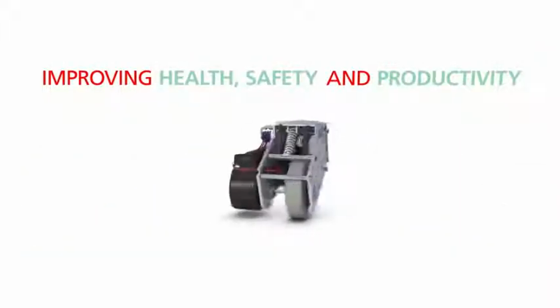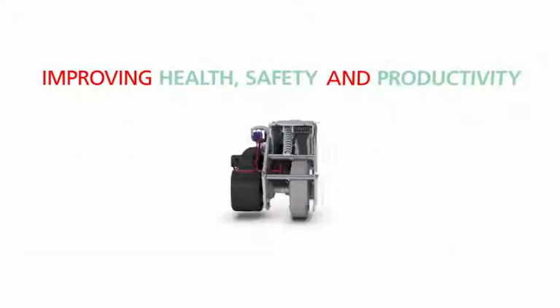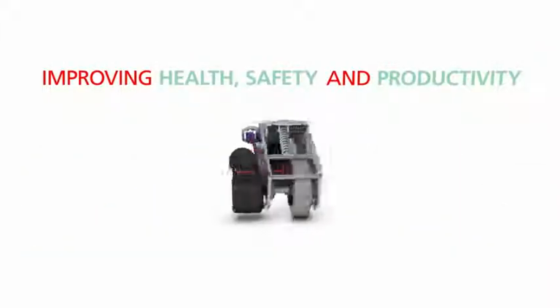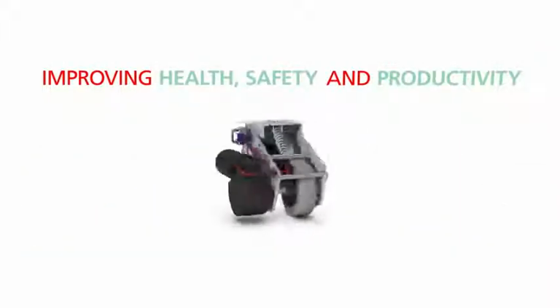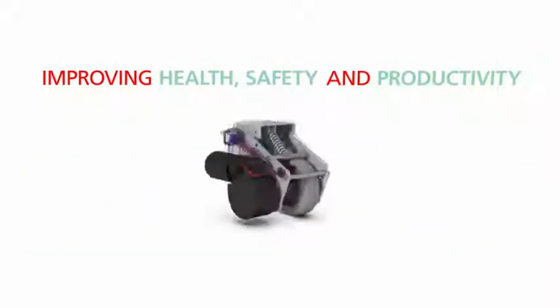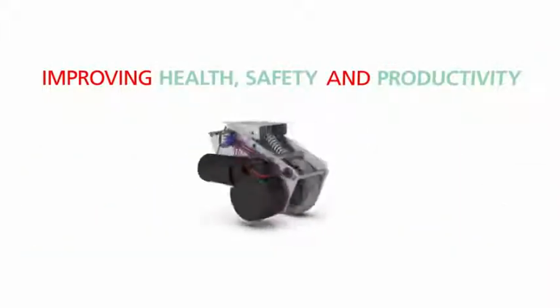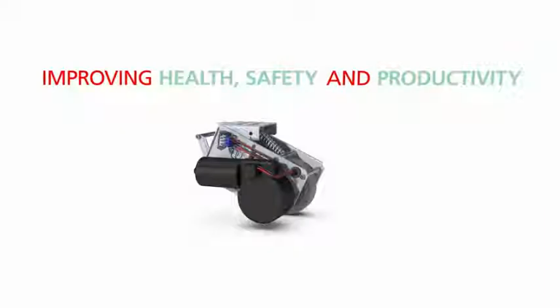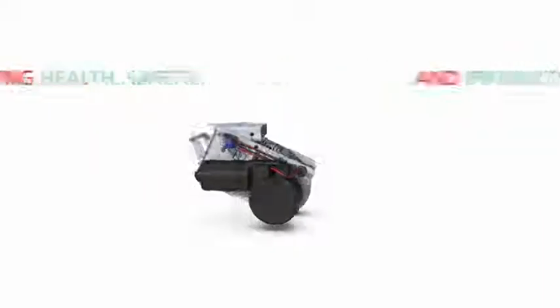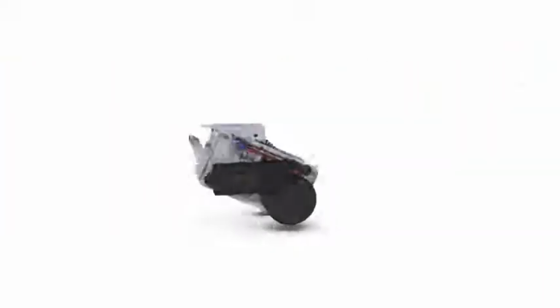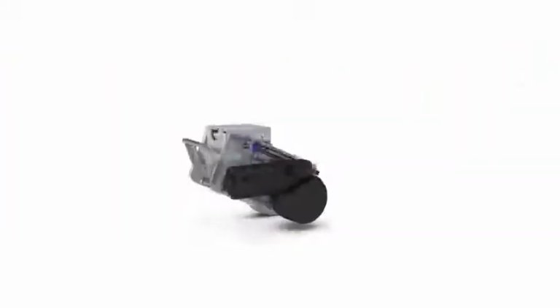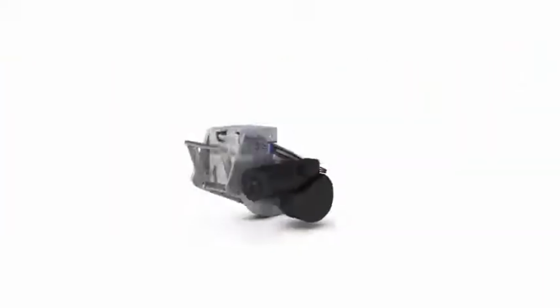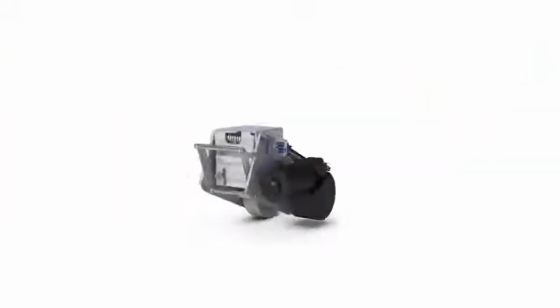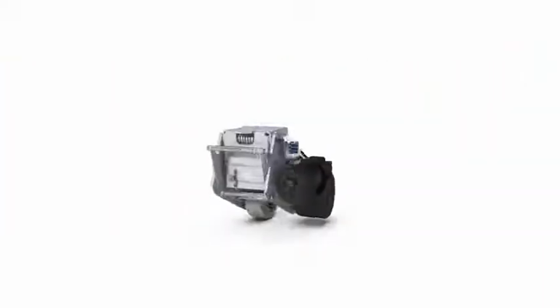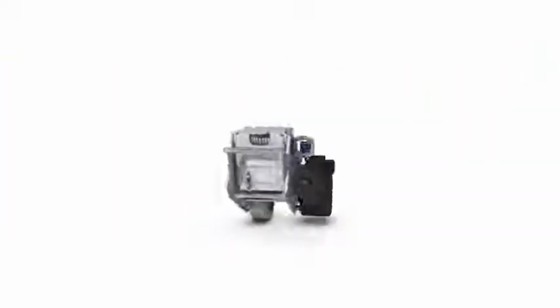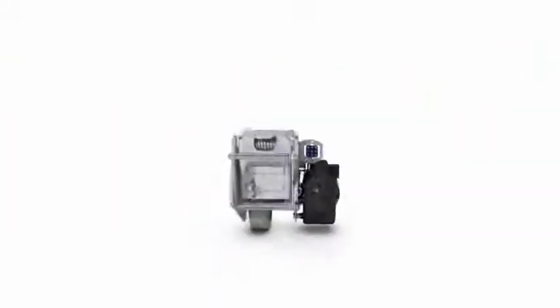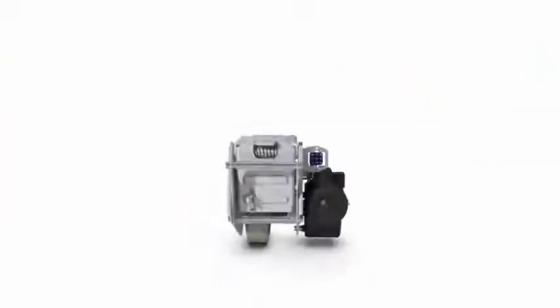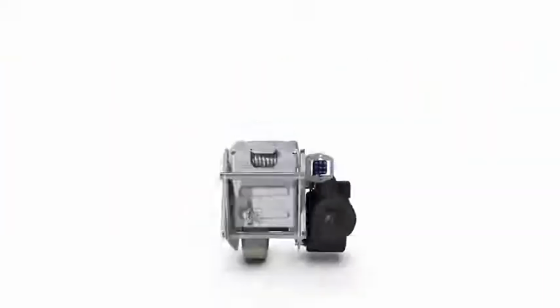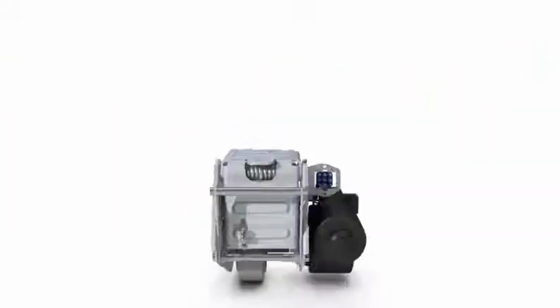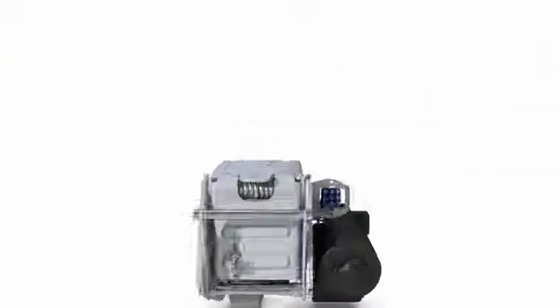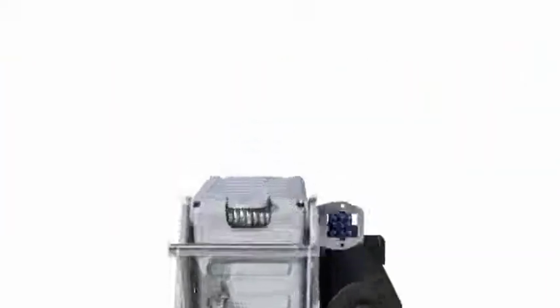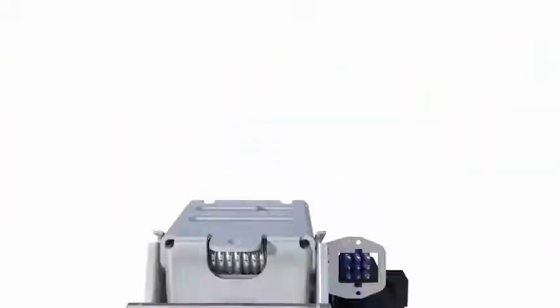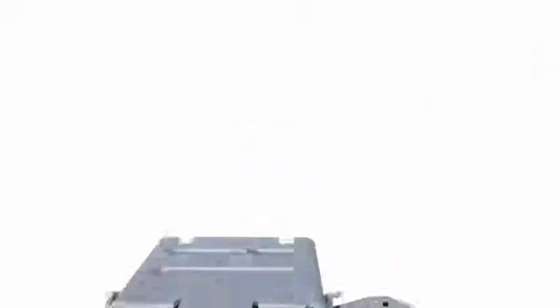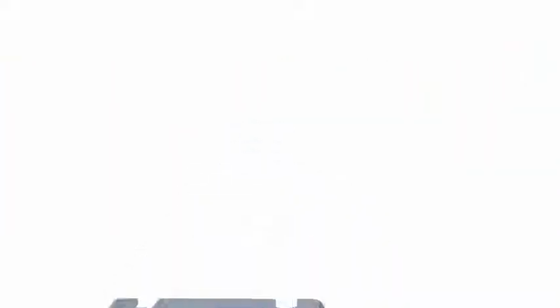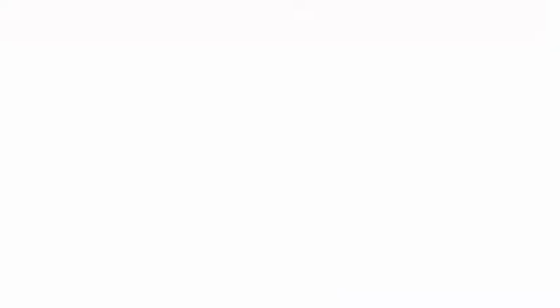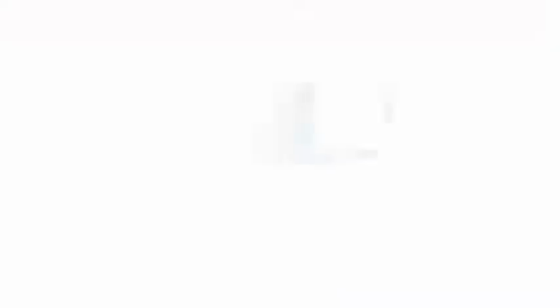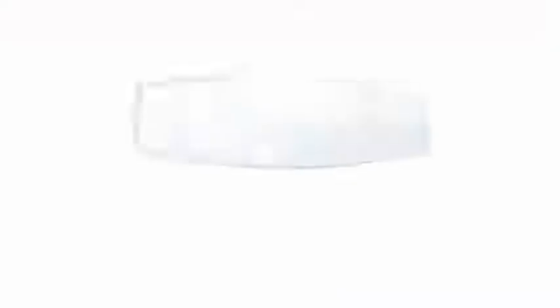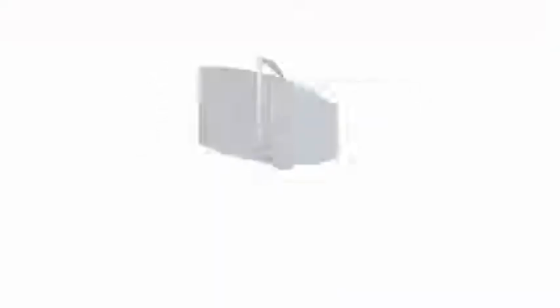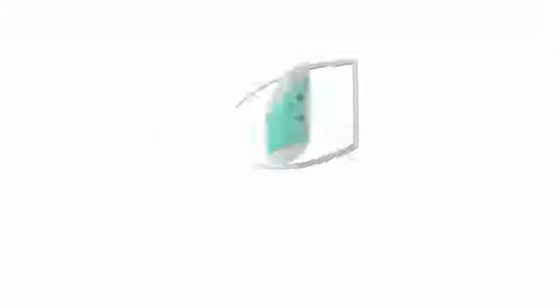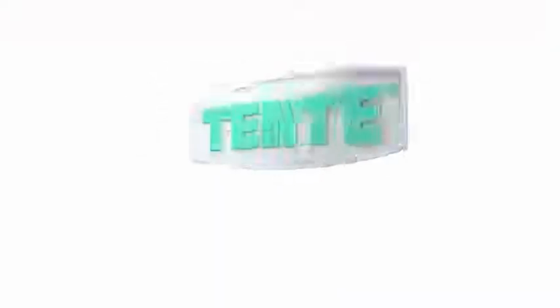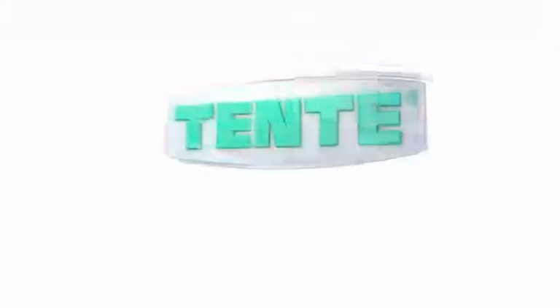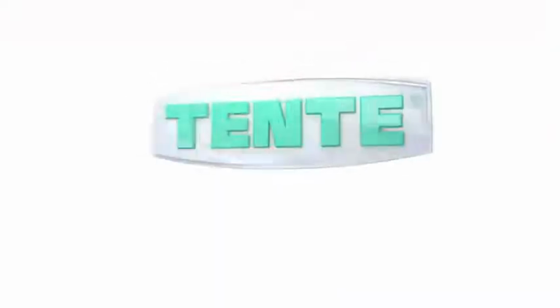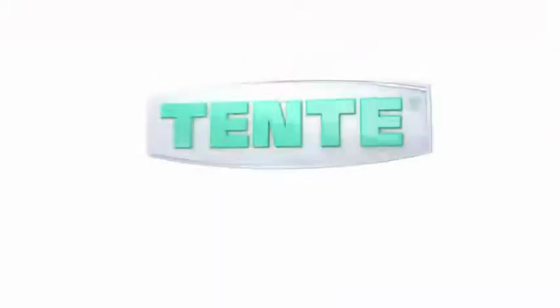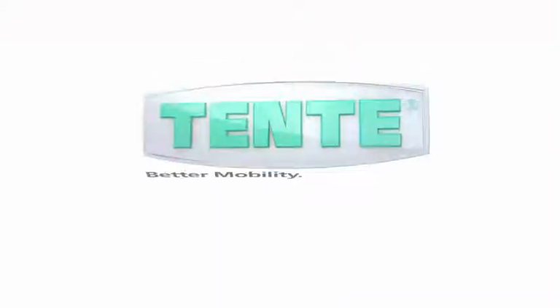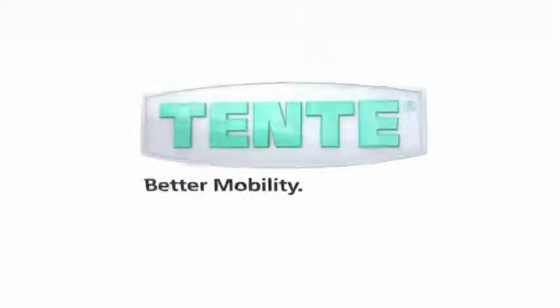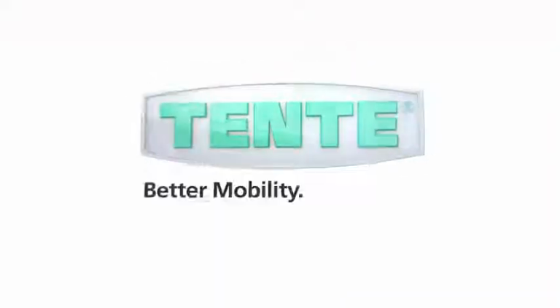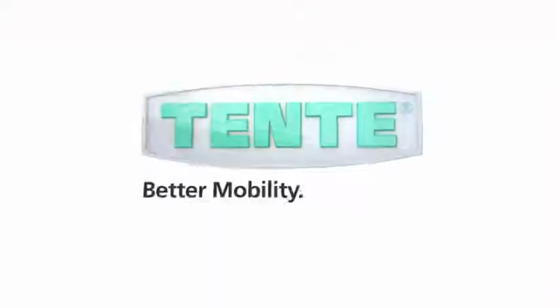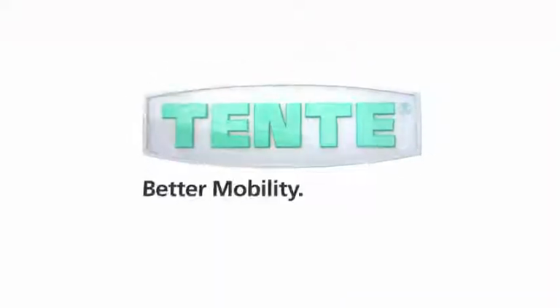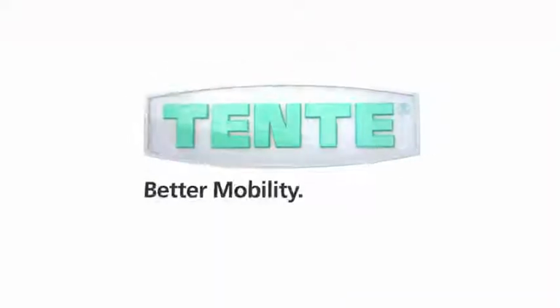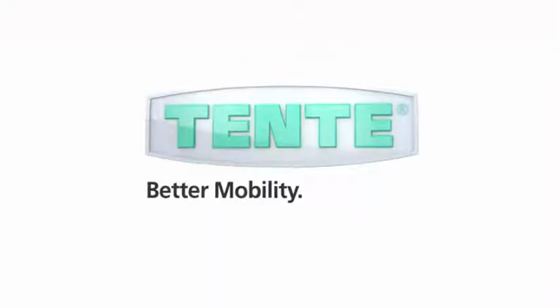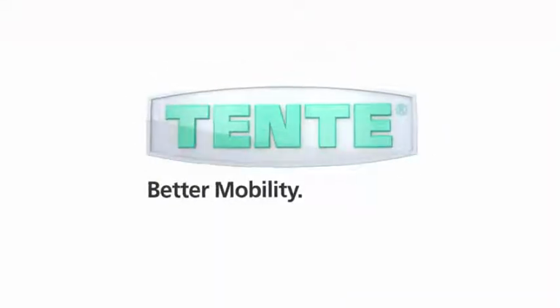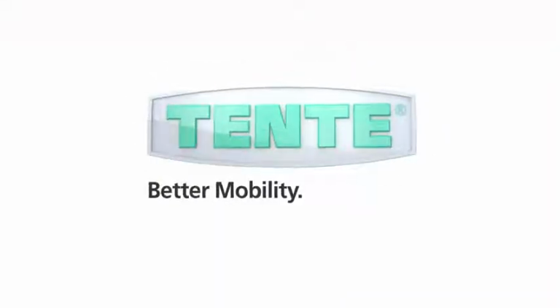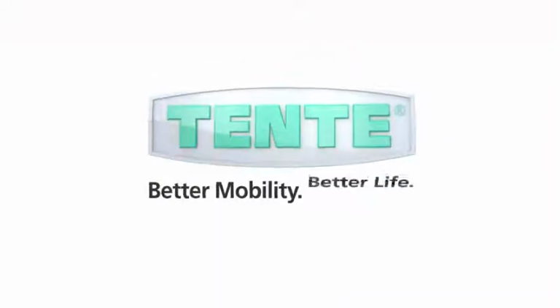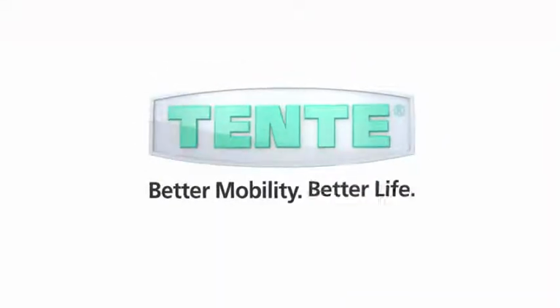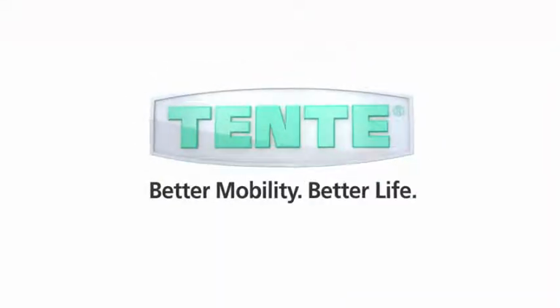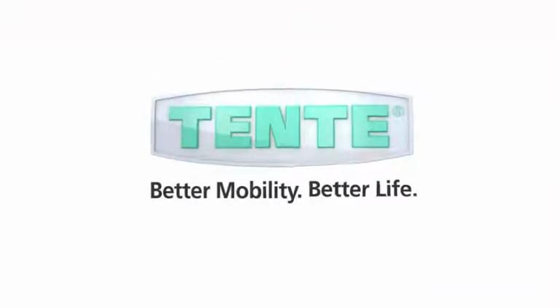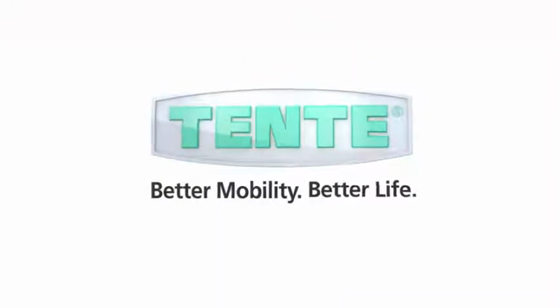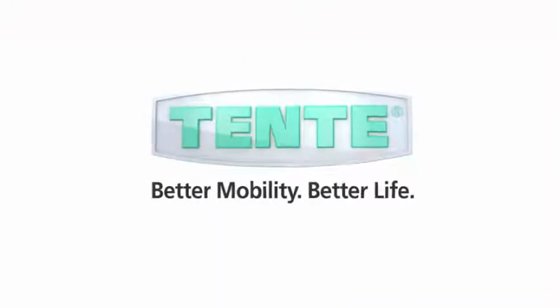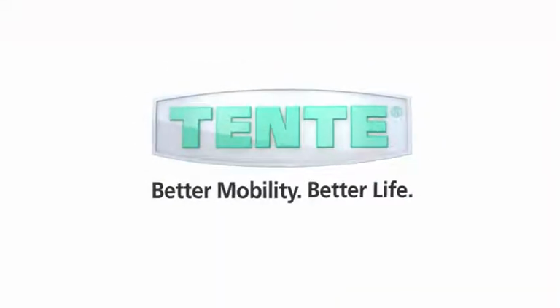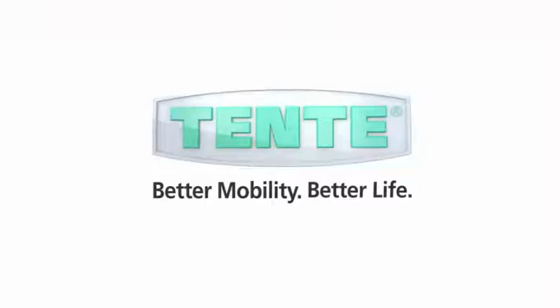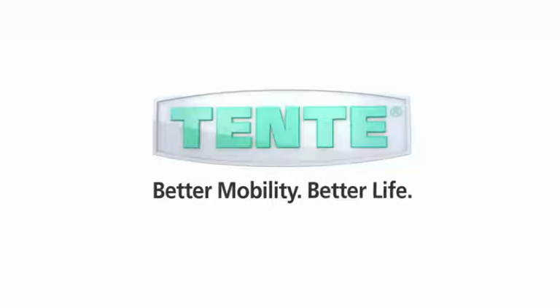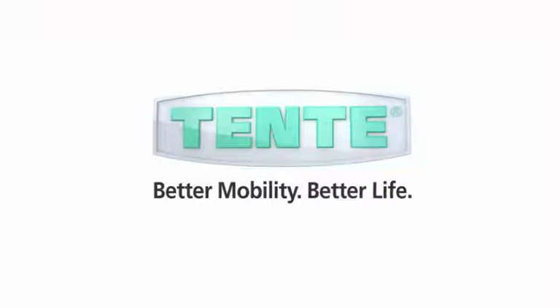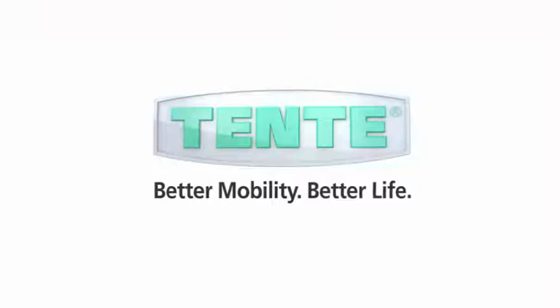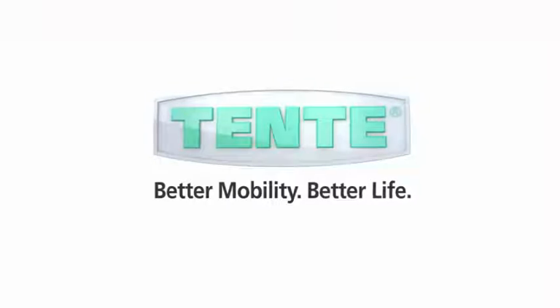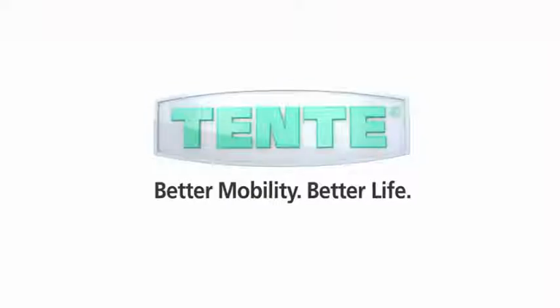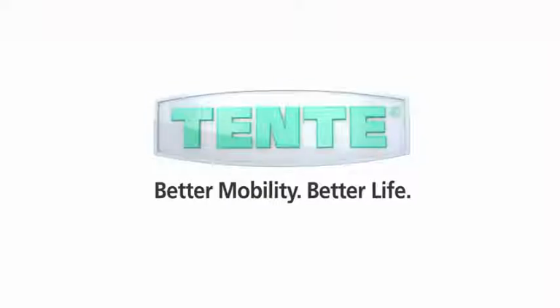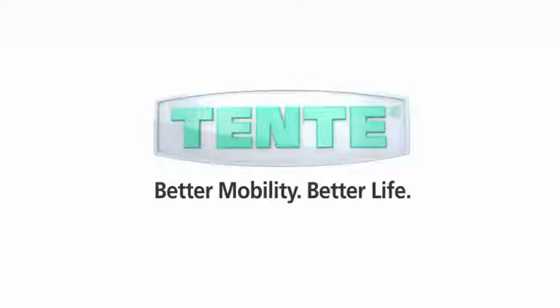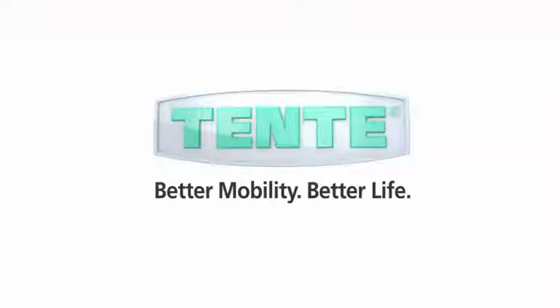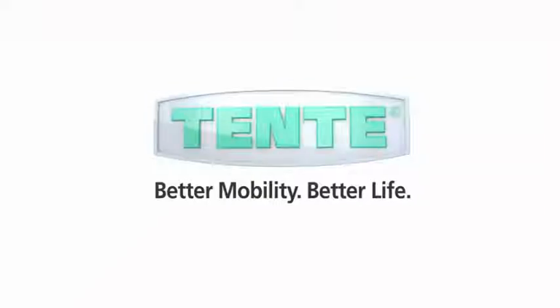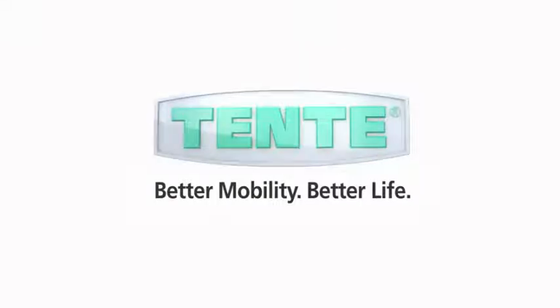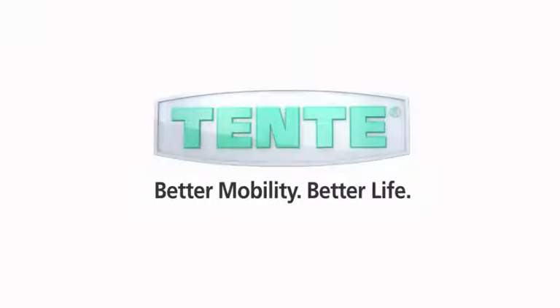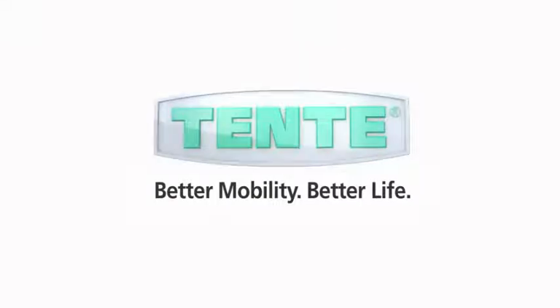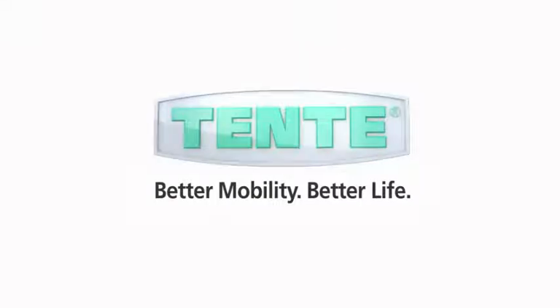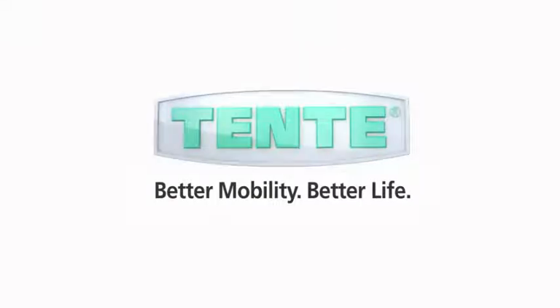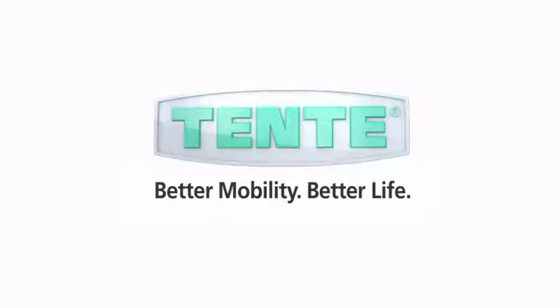Efficiency comes first. Tenters. Better mobility. Better life.